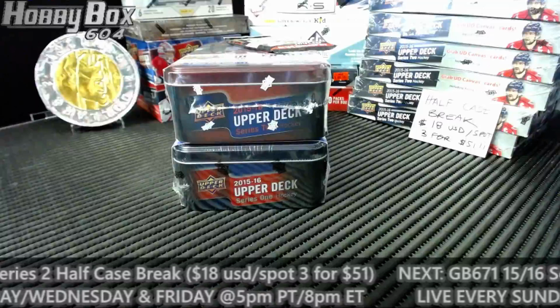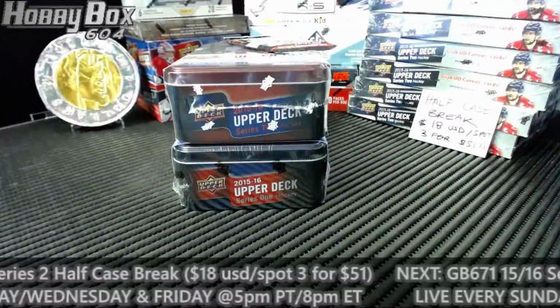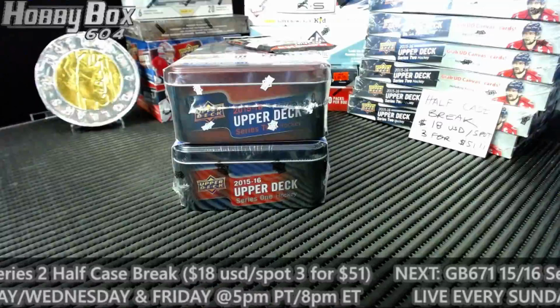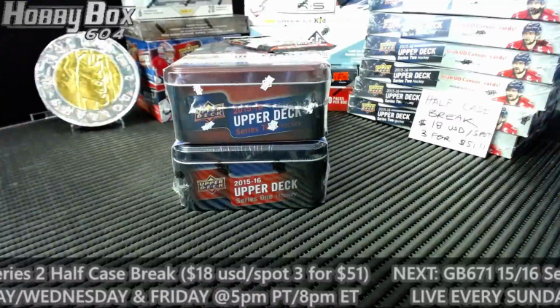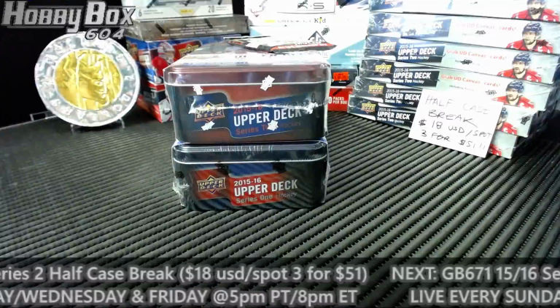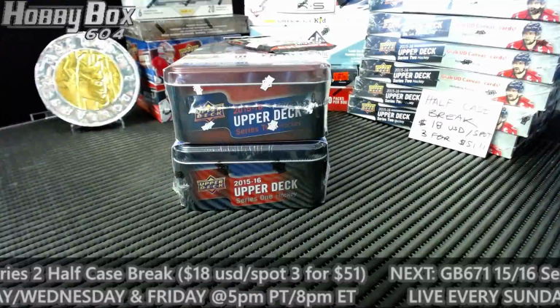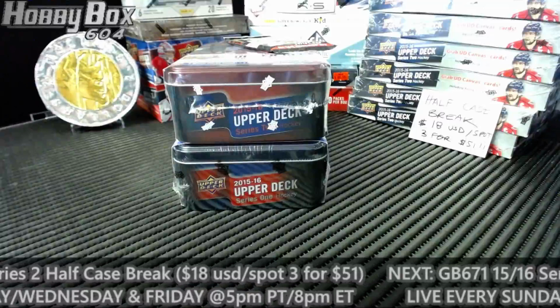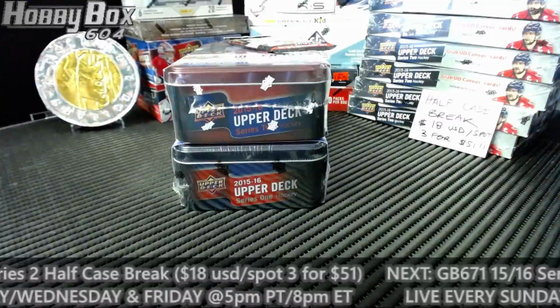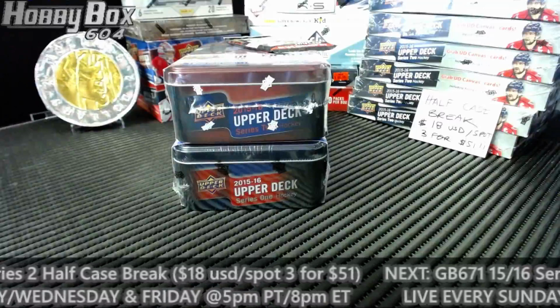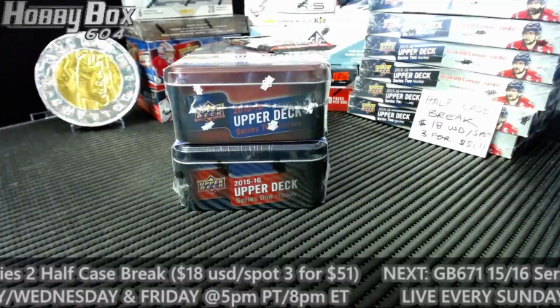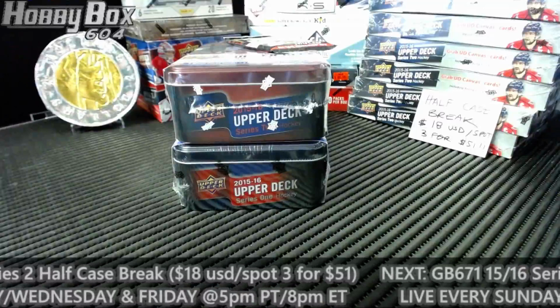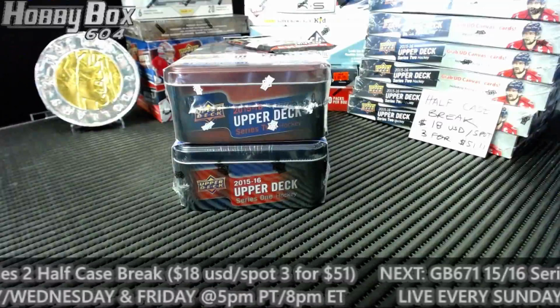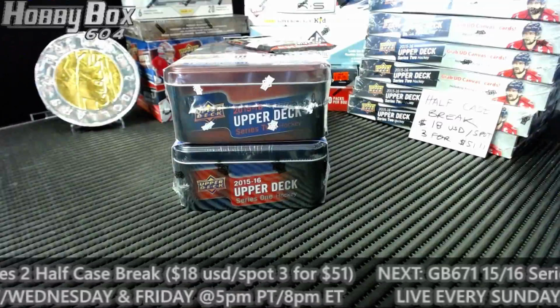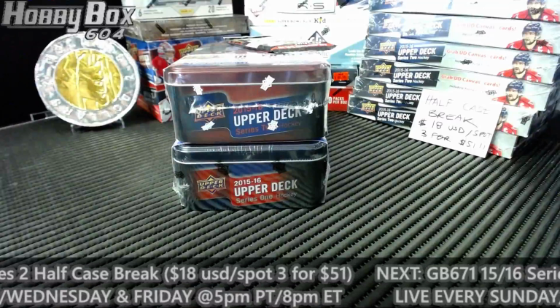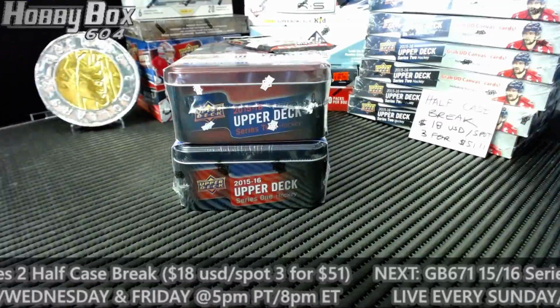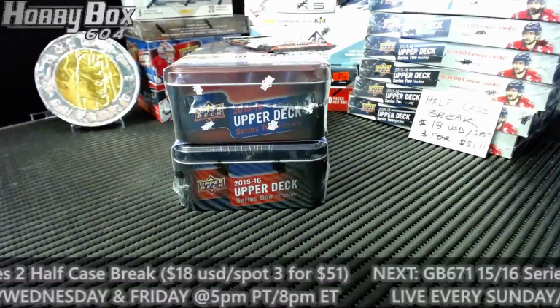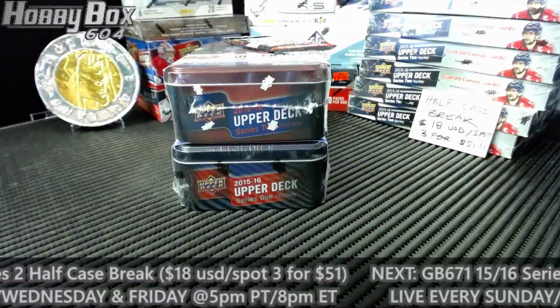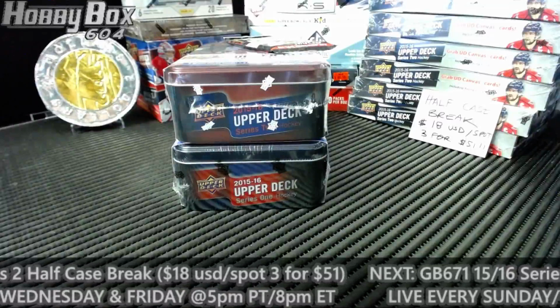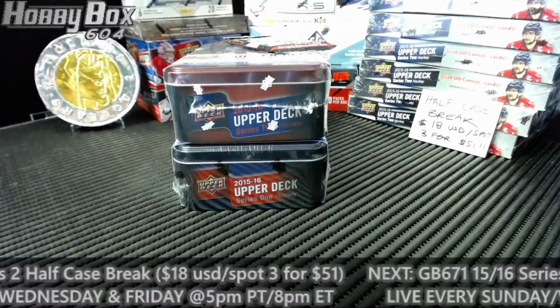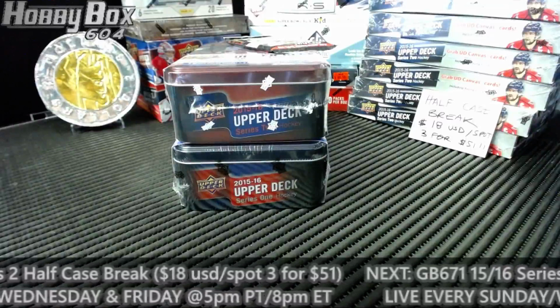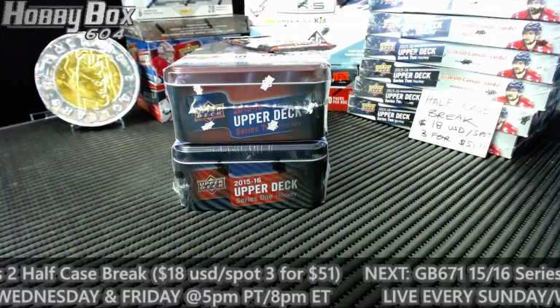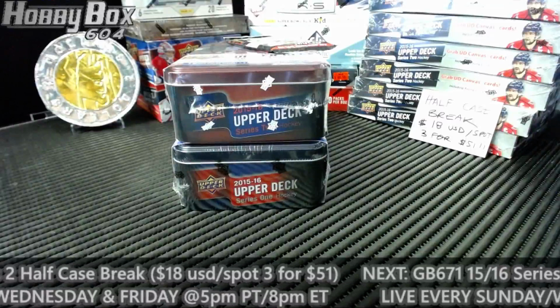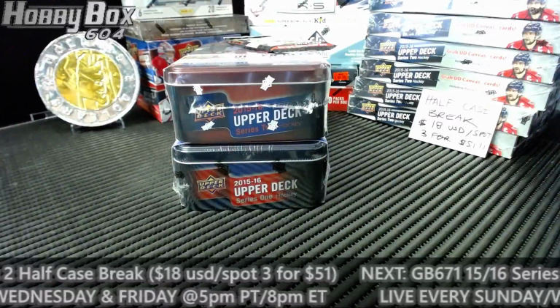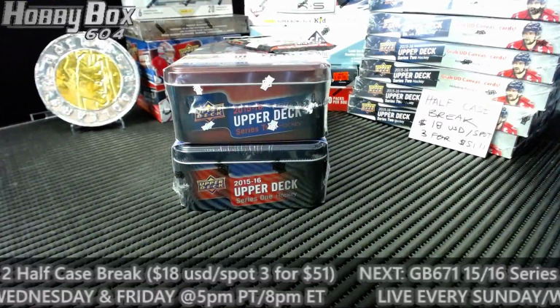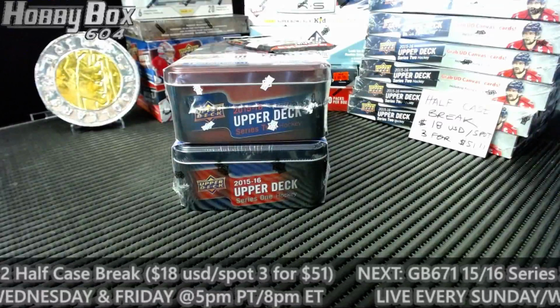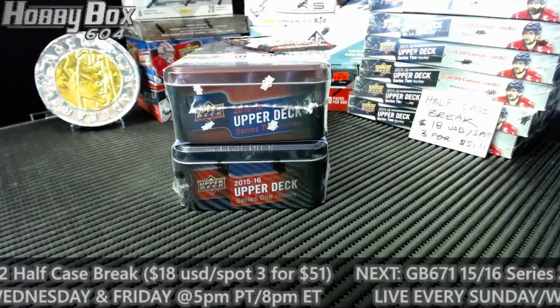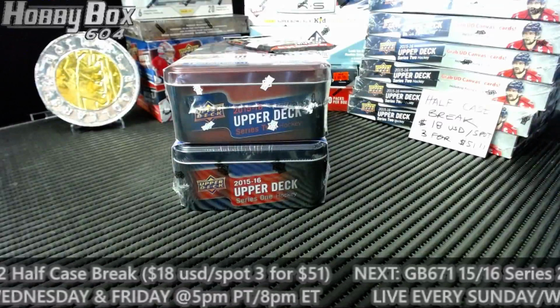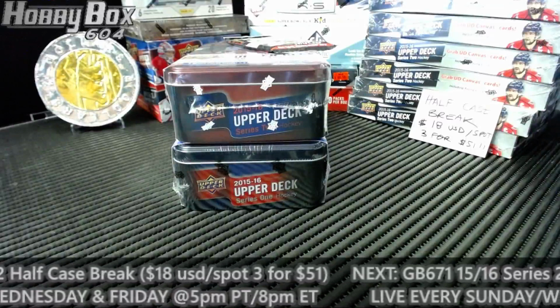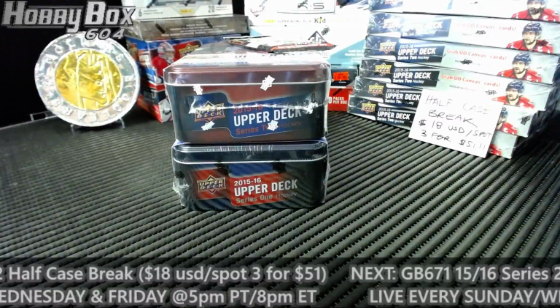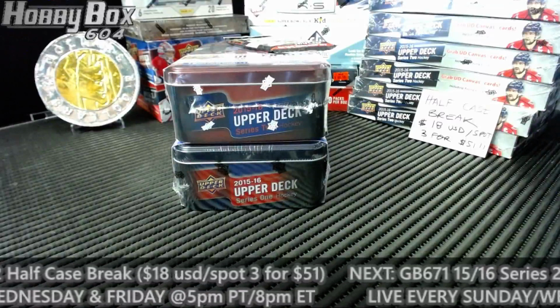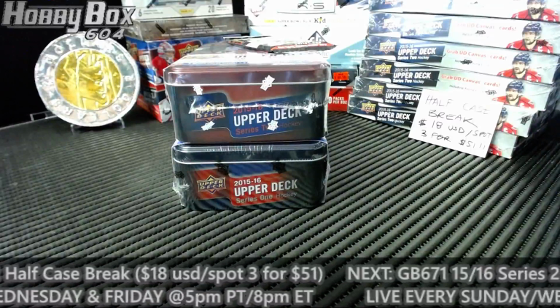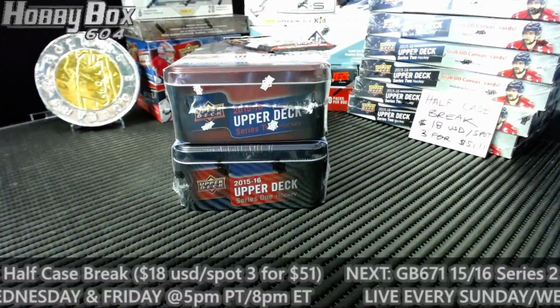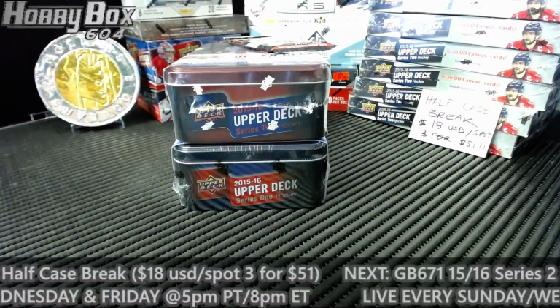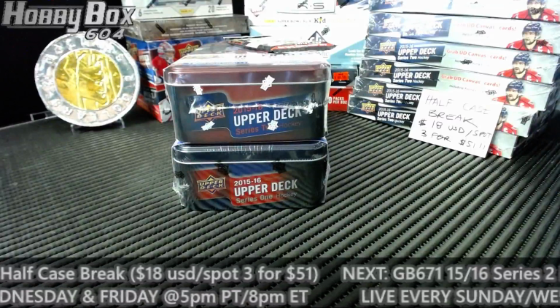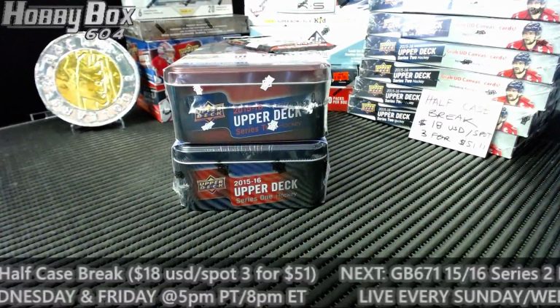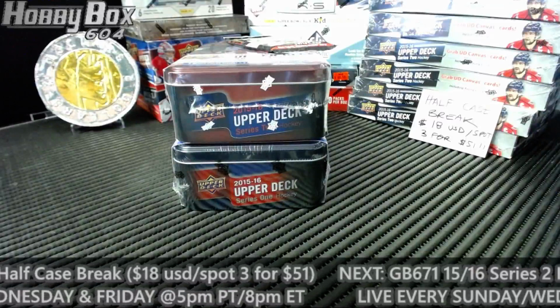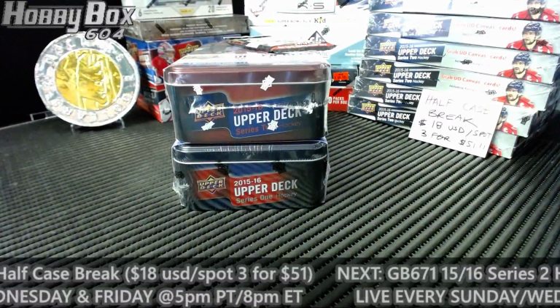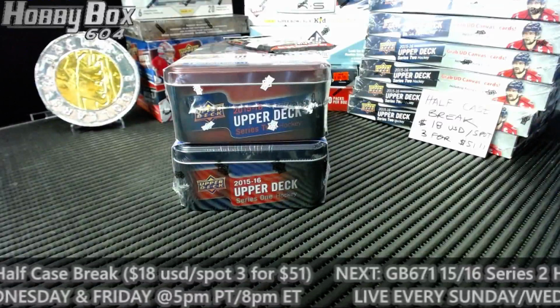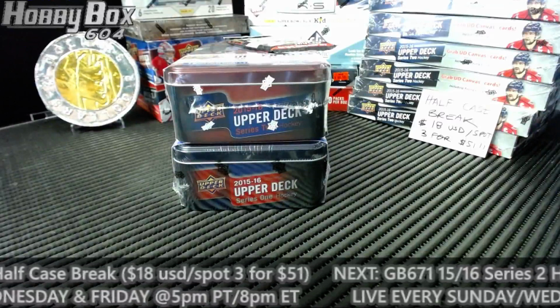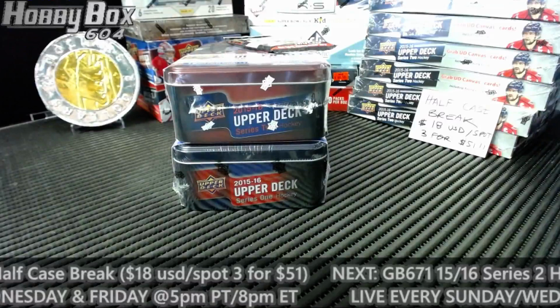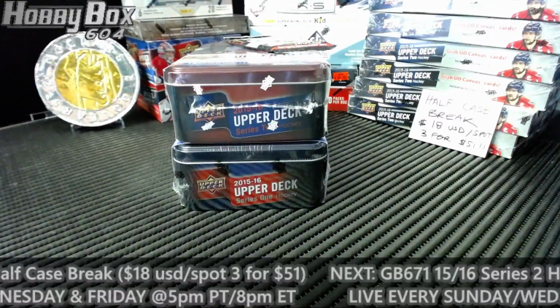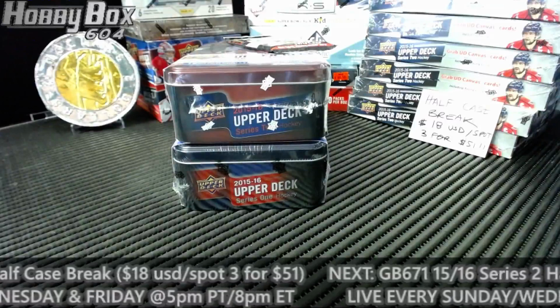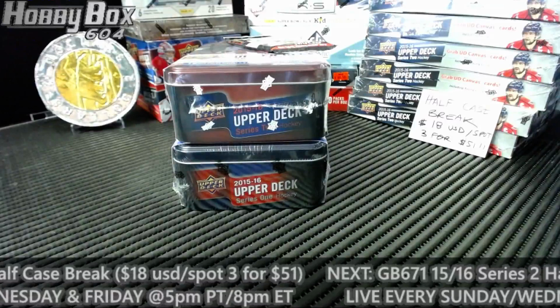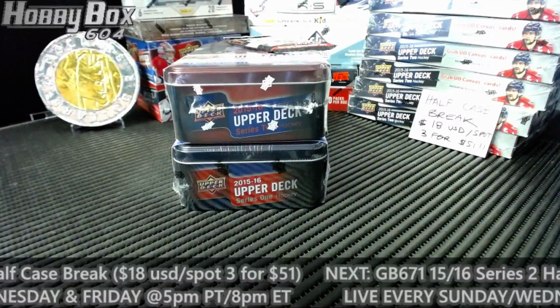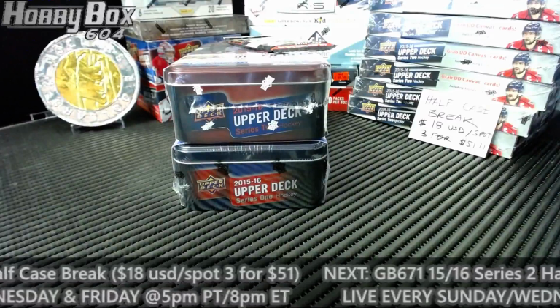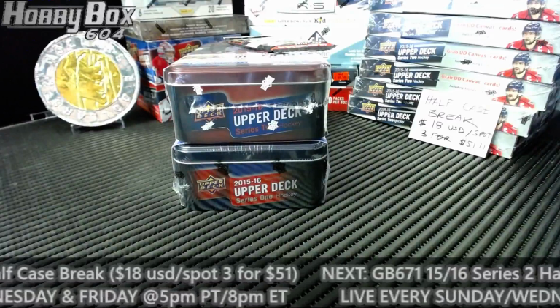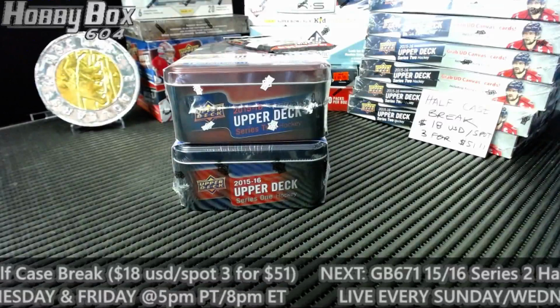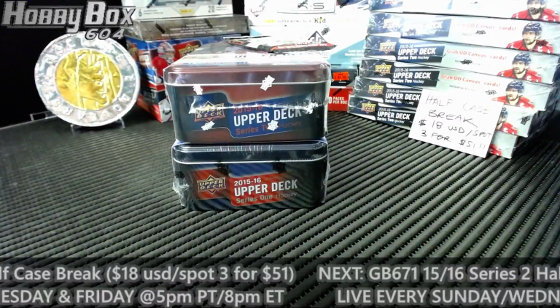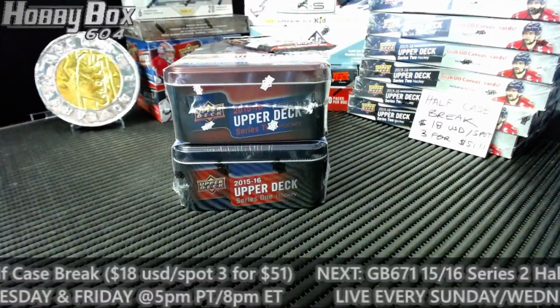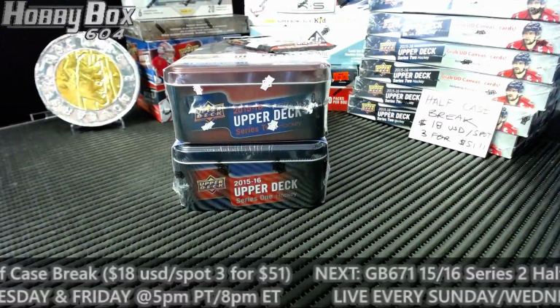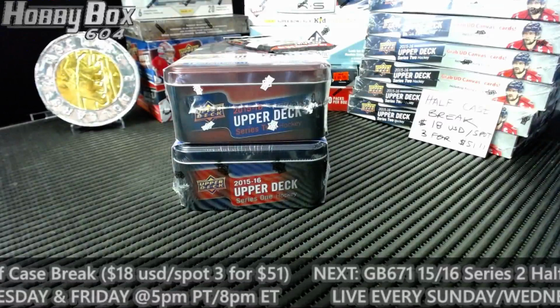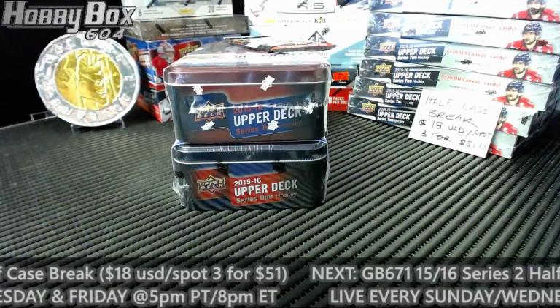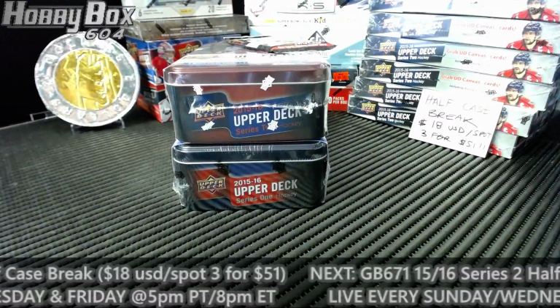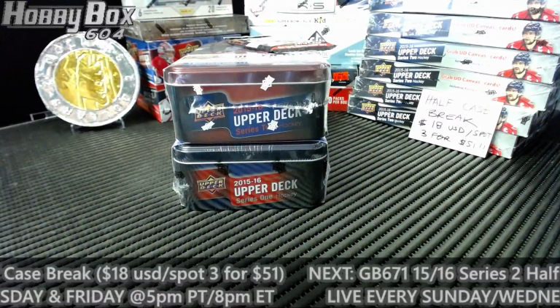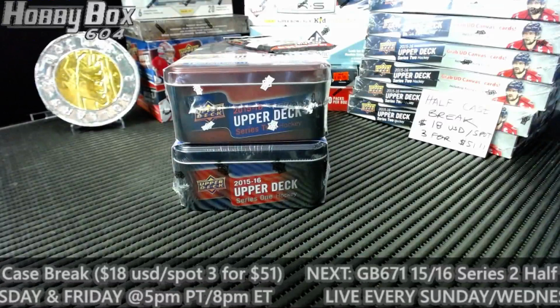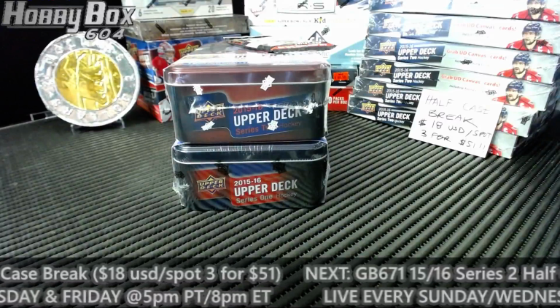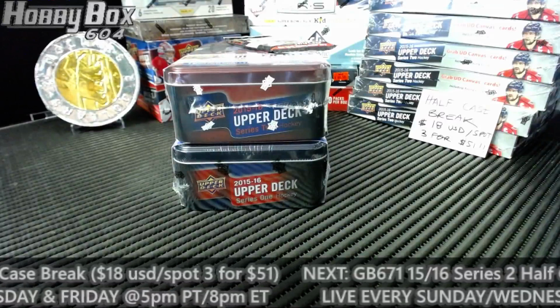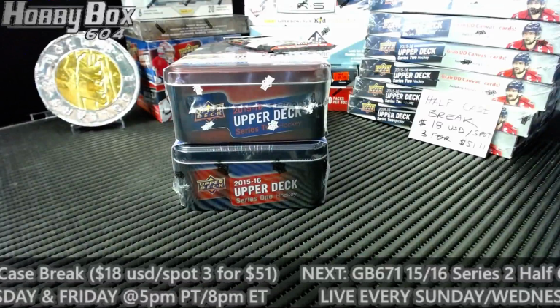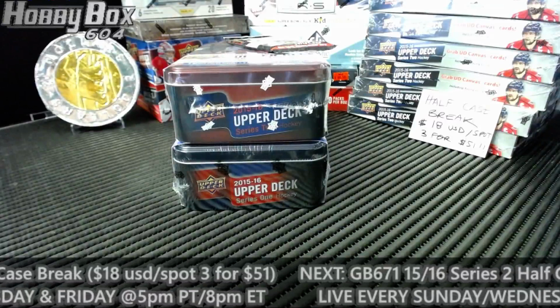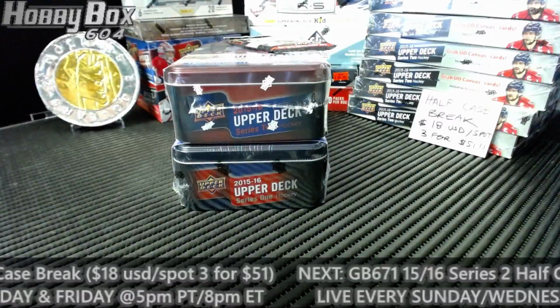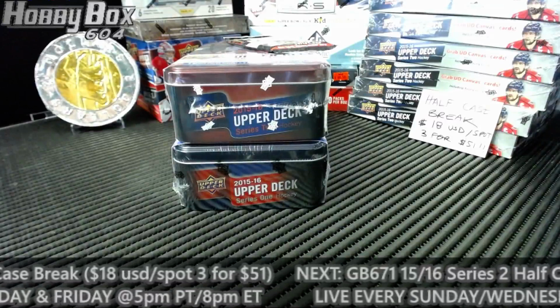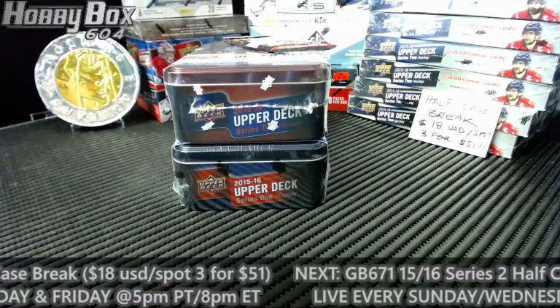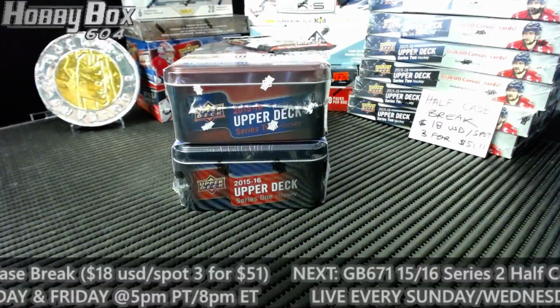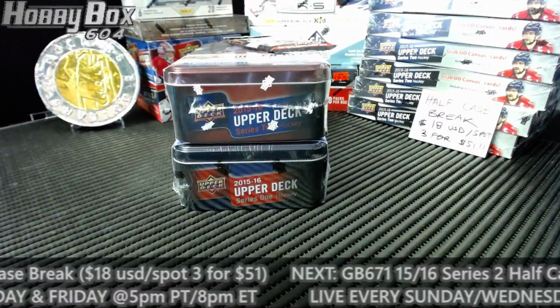What's up everyone, Hooman here. Group break number 639 — double 10s, 15, 16 — Upper Deck series 1 and 2.